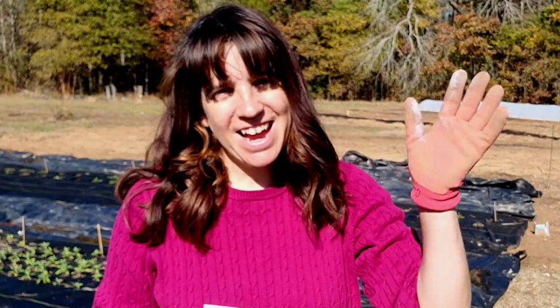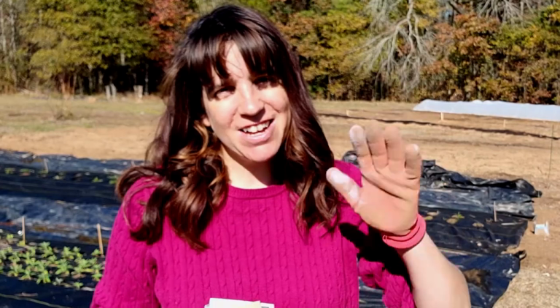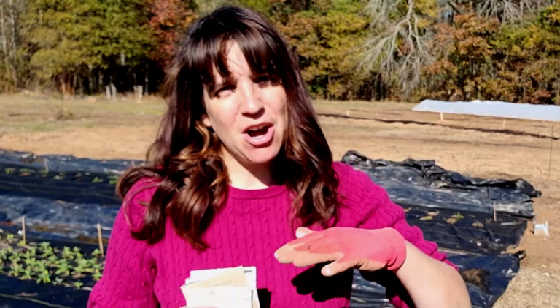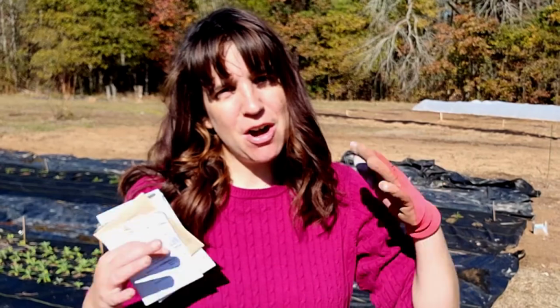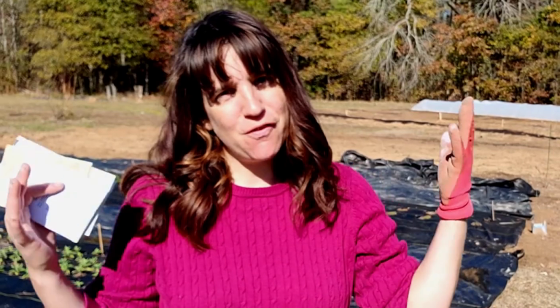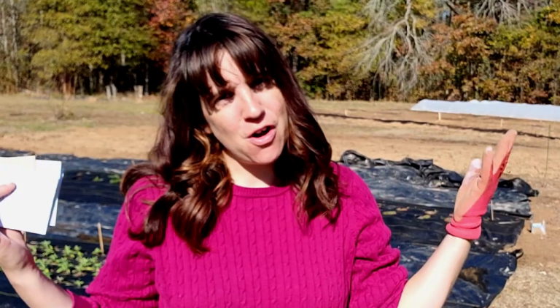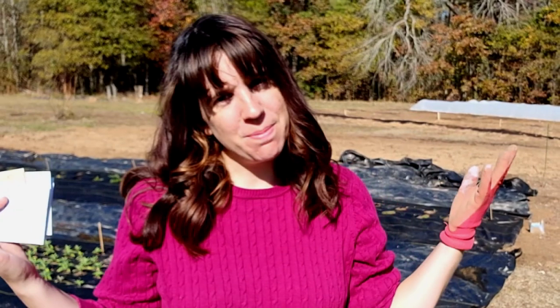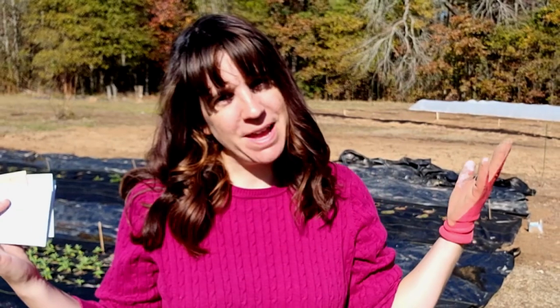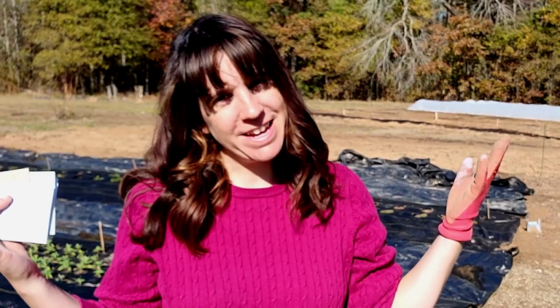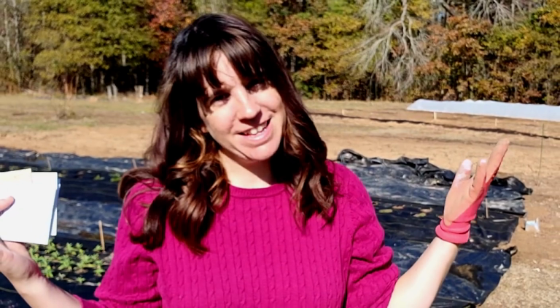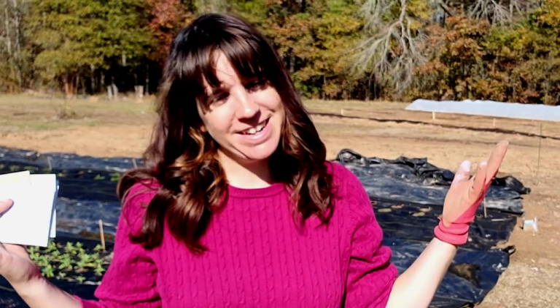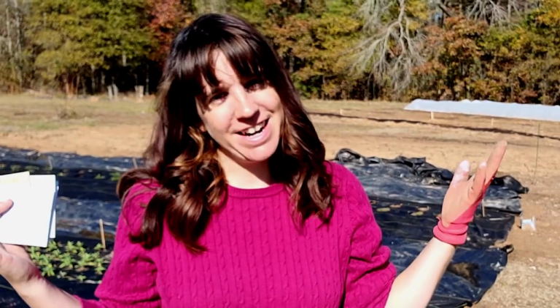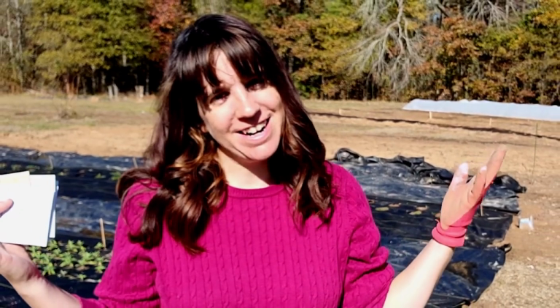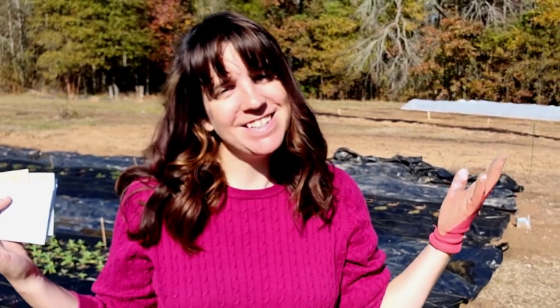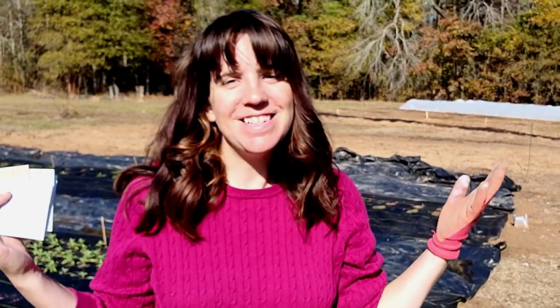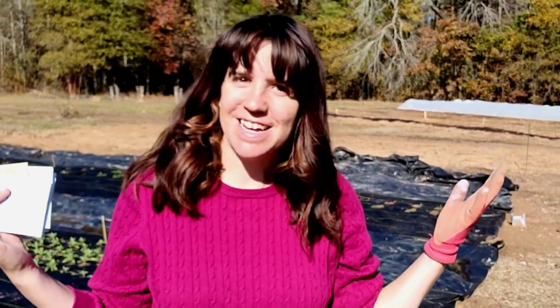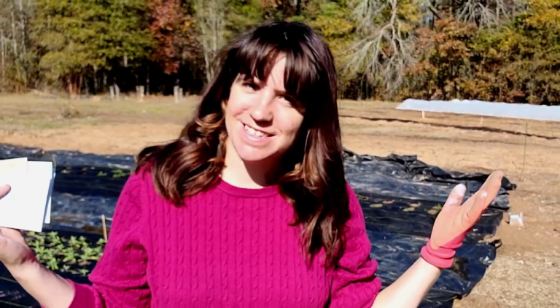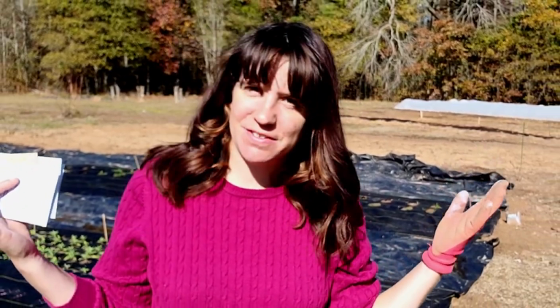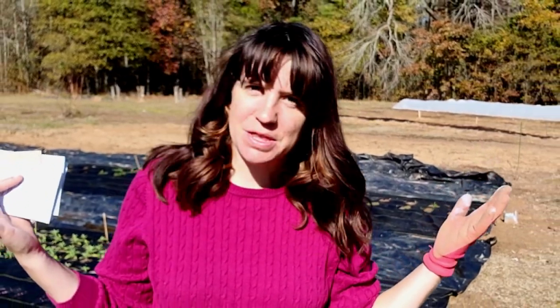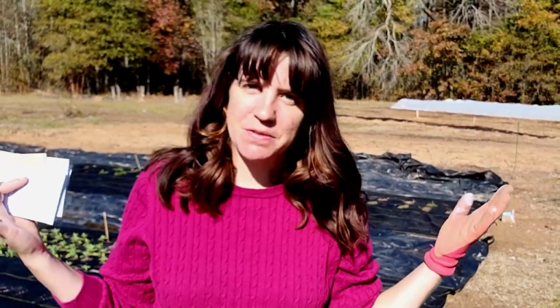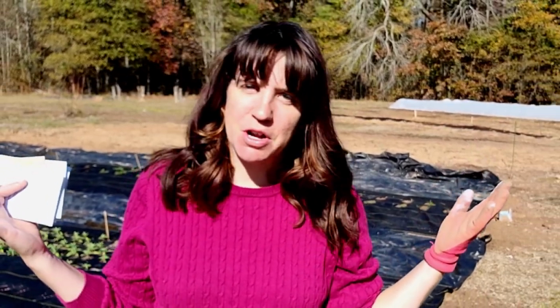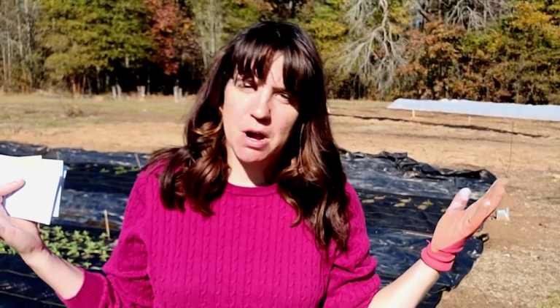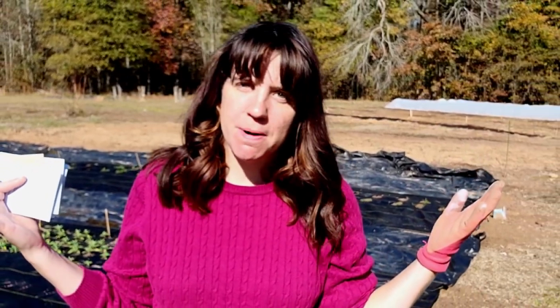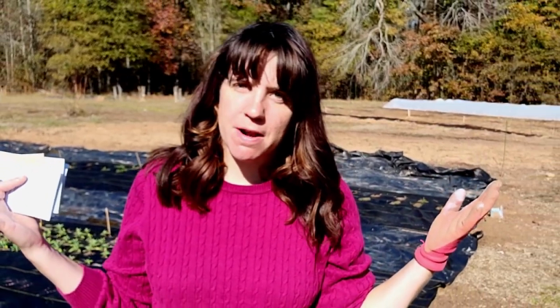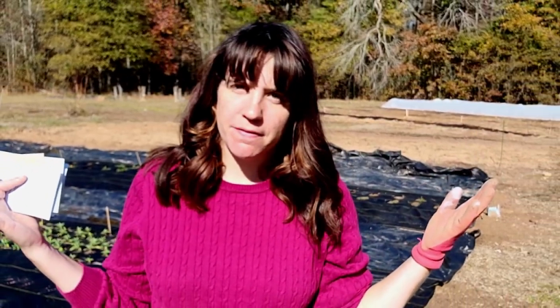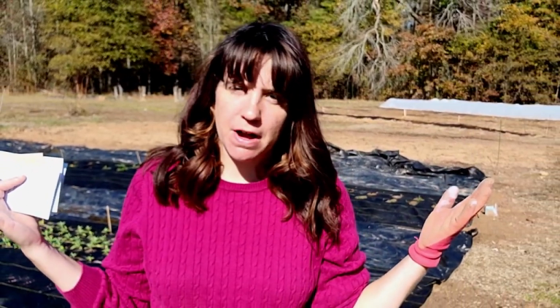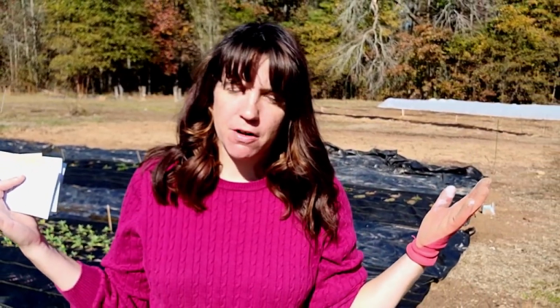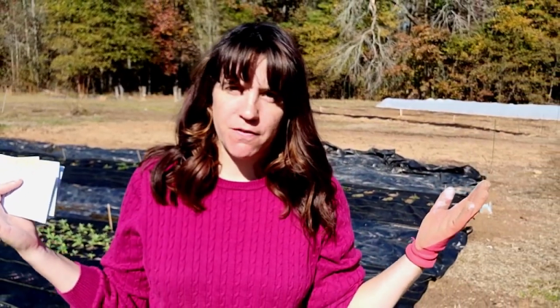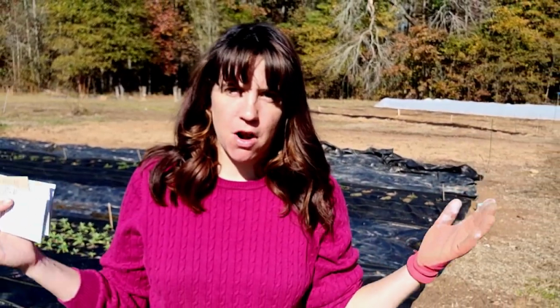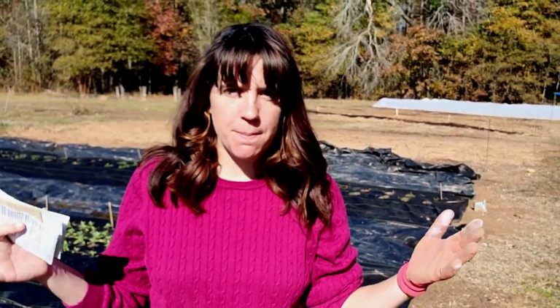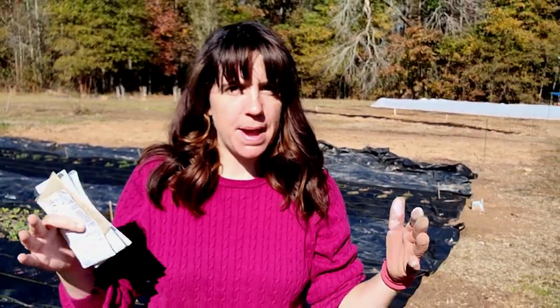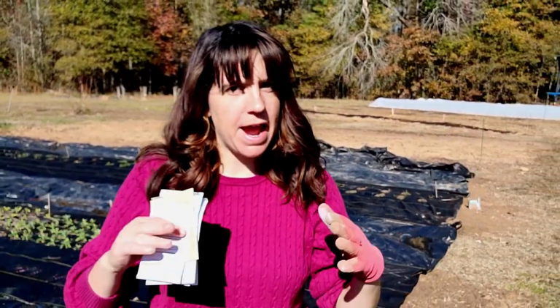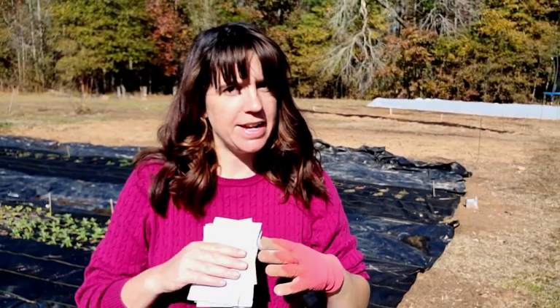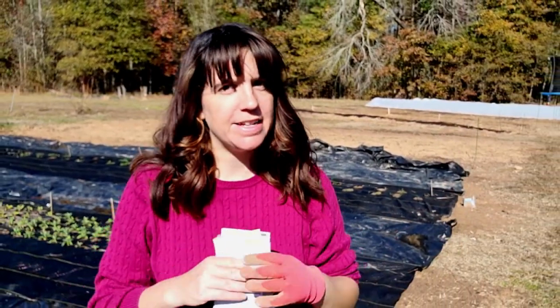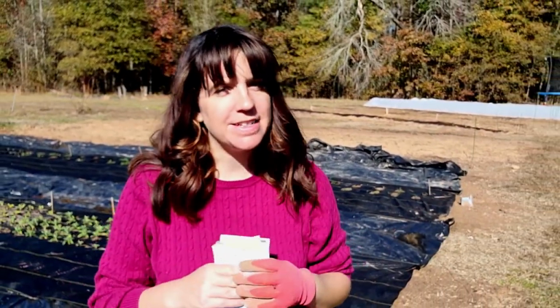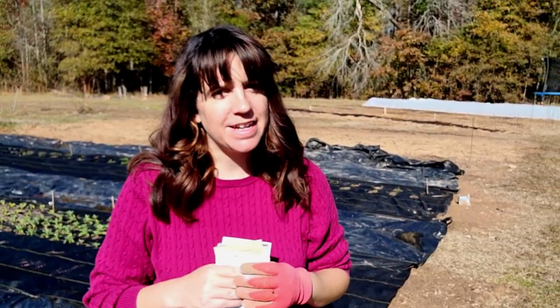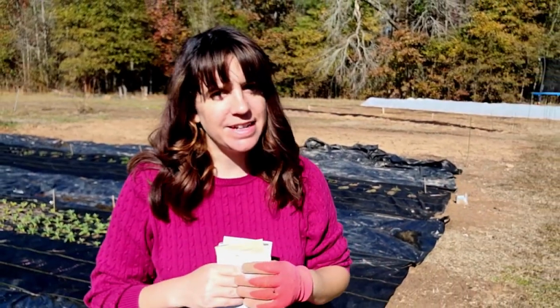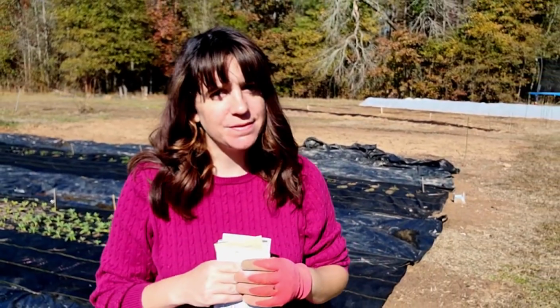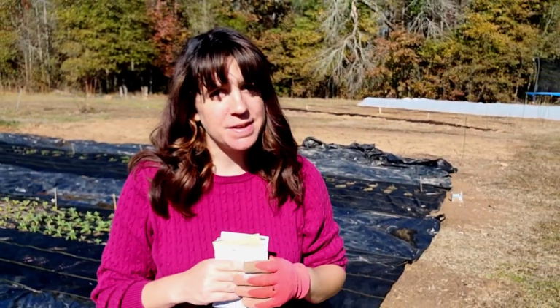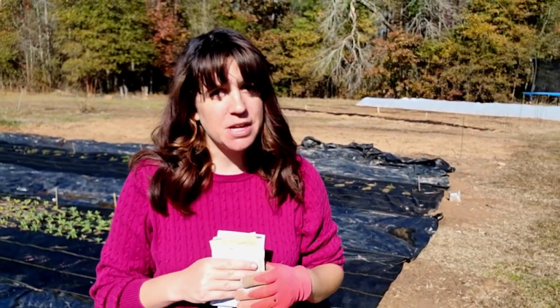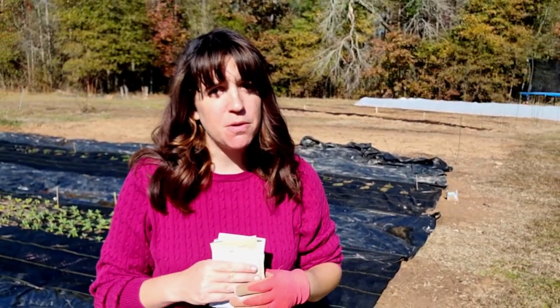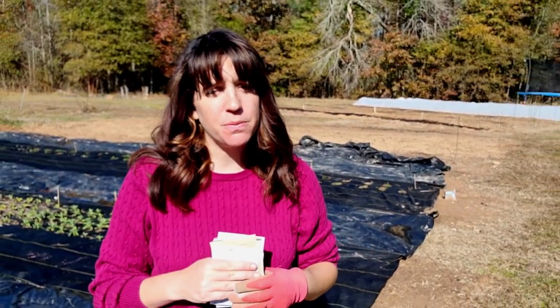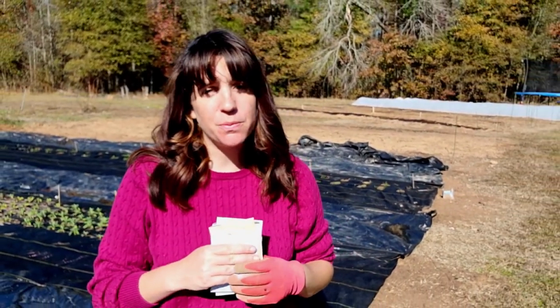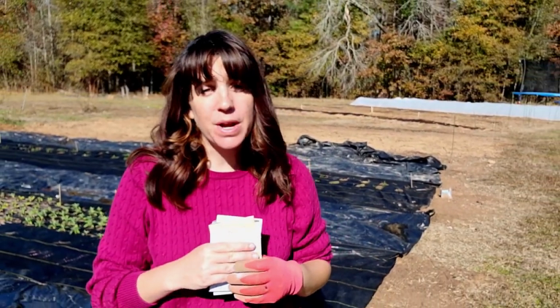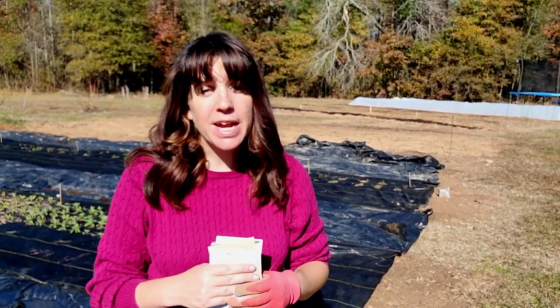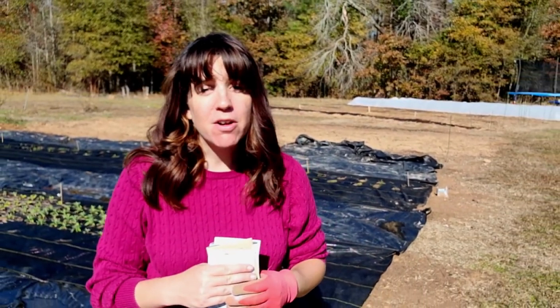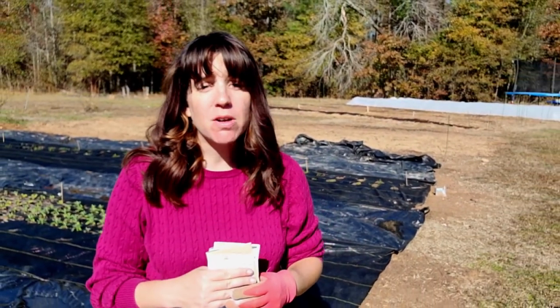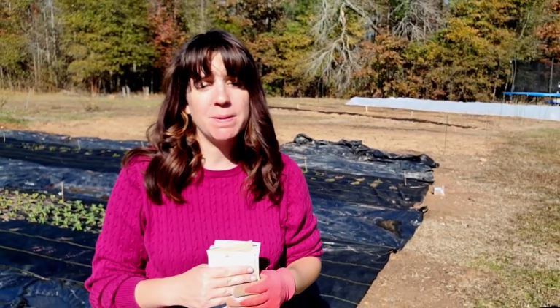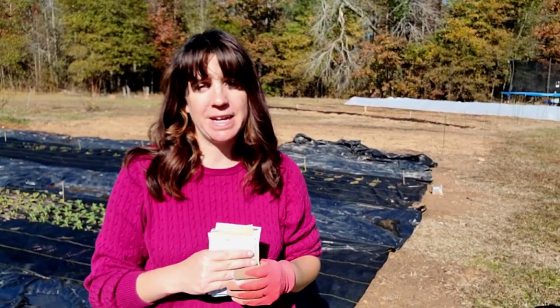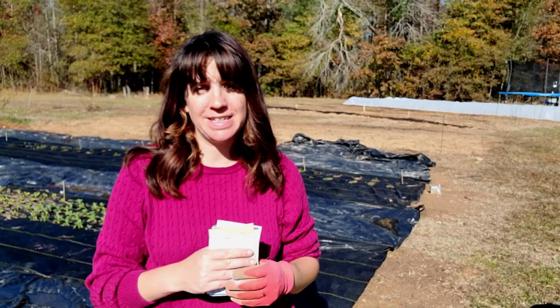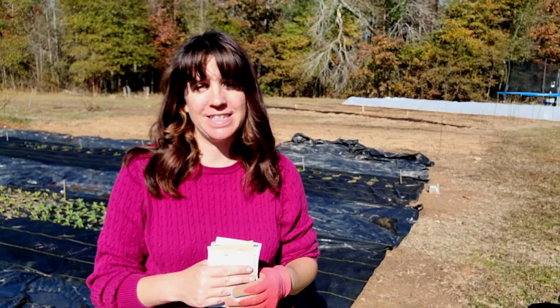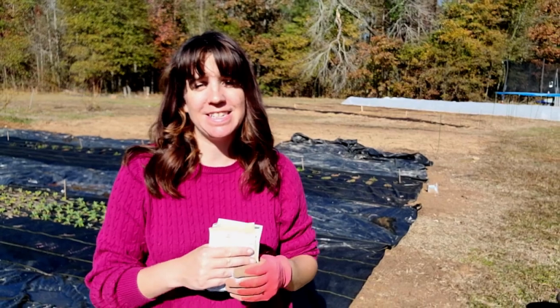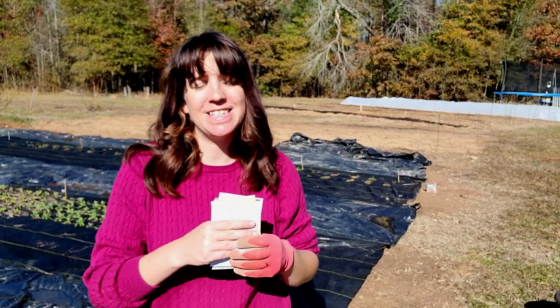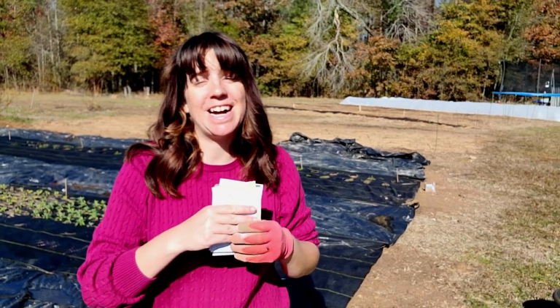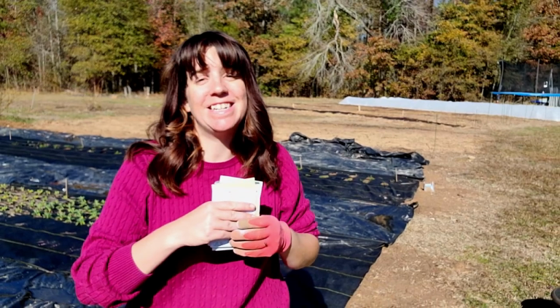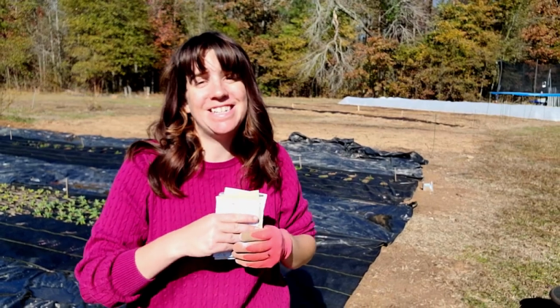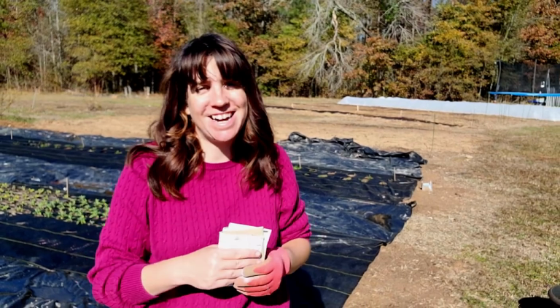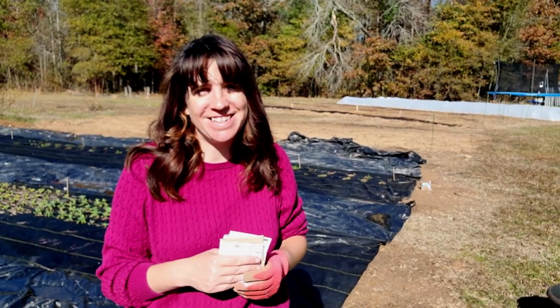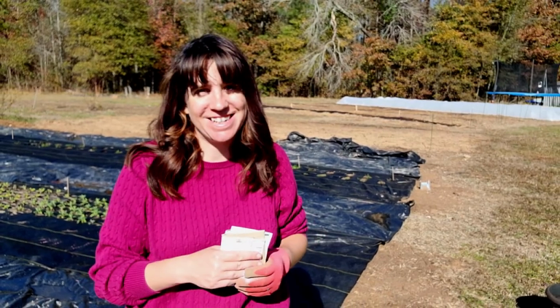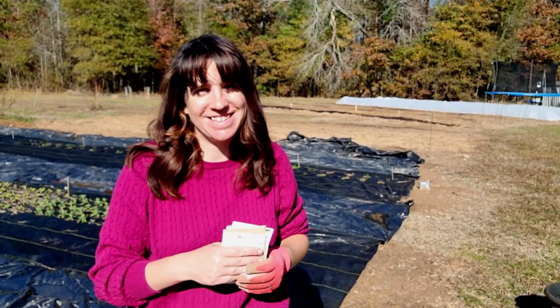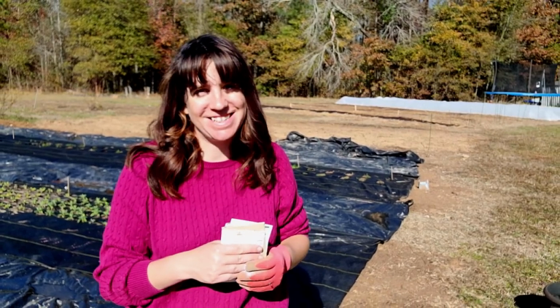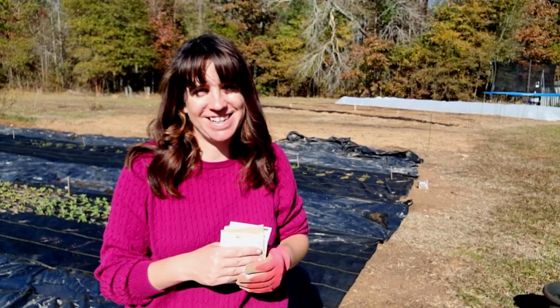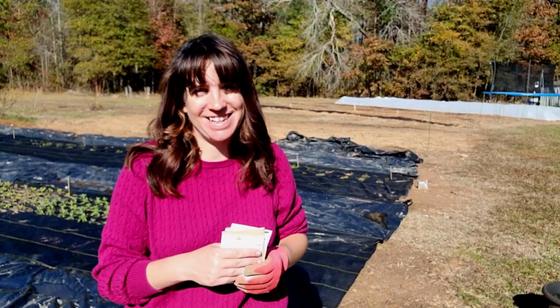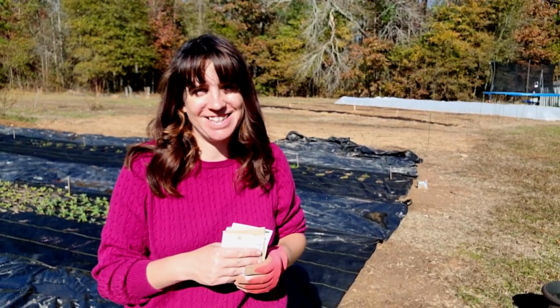Hey y'all, Floor Plant Killer here, Jessie with Livin' on a Prayer Flower Farm, and in today's video we are planting Nigella seed.